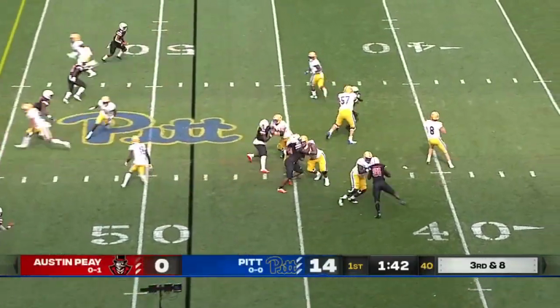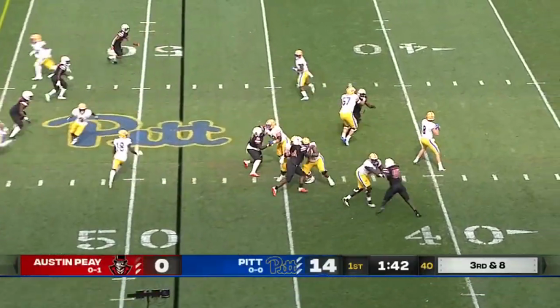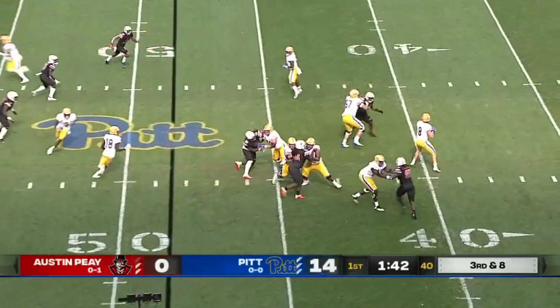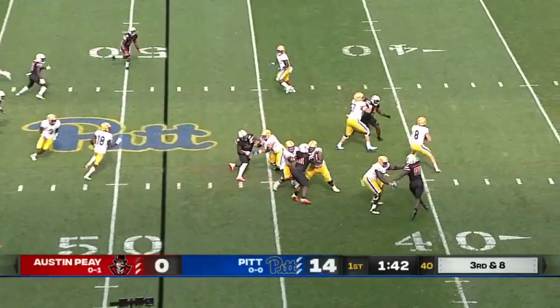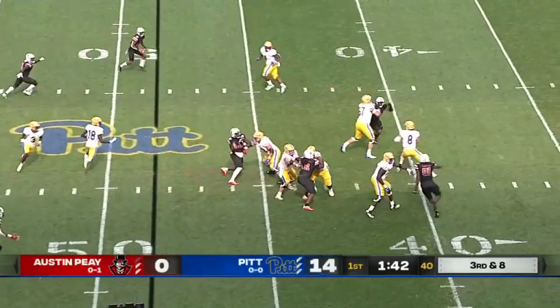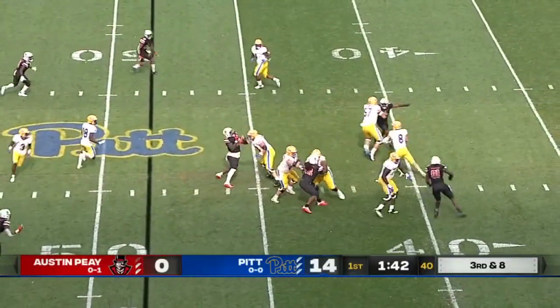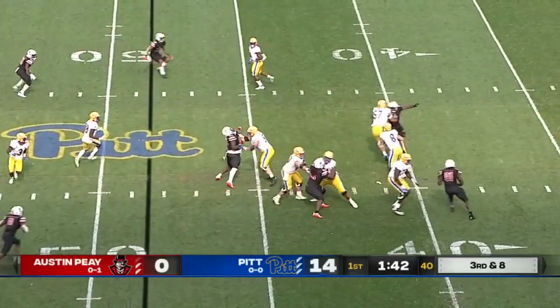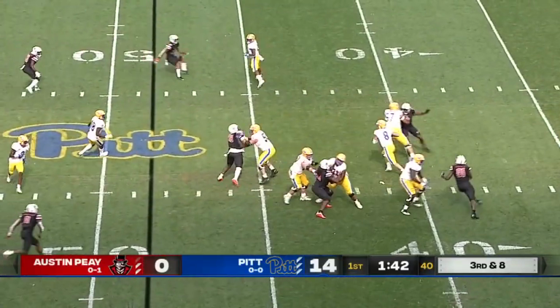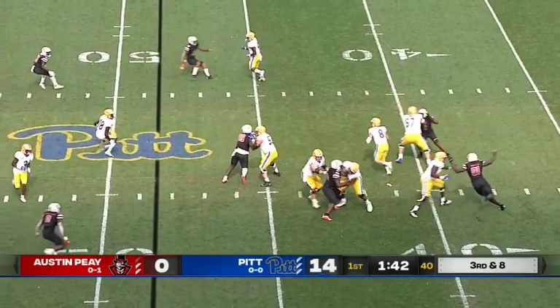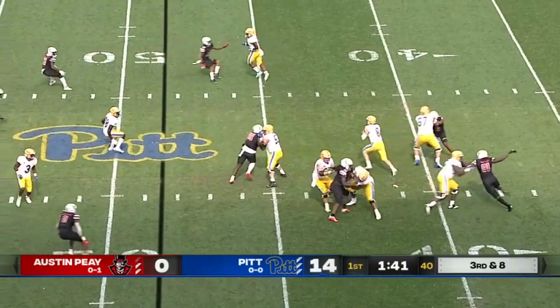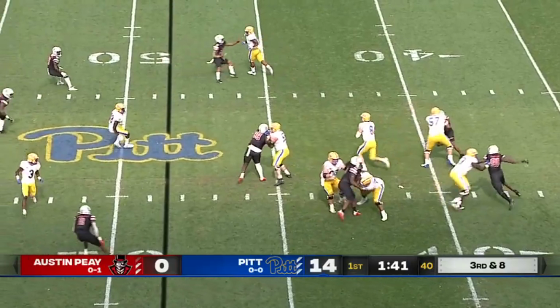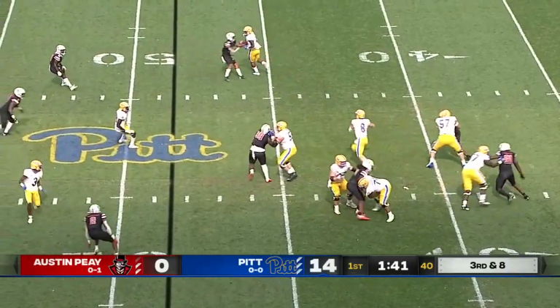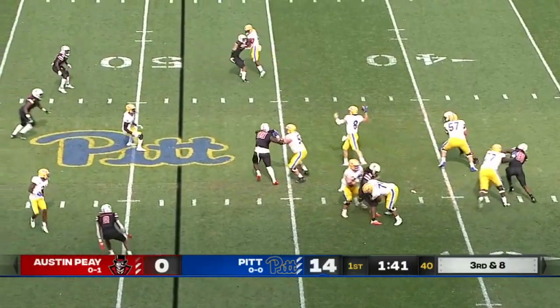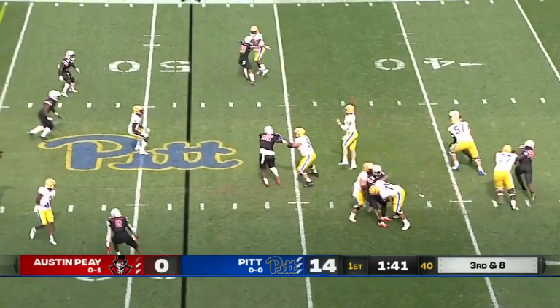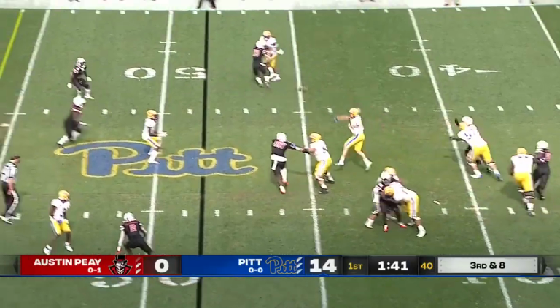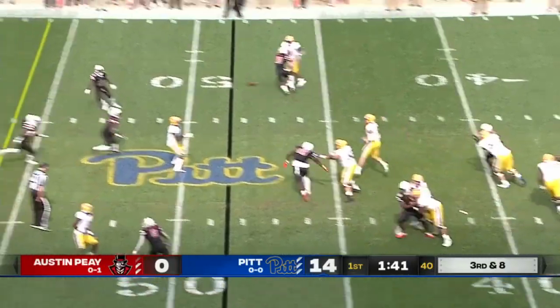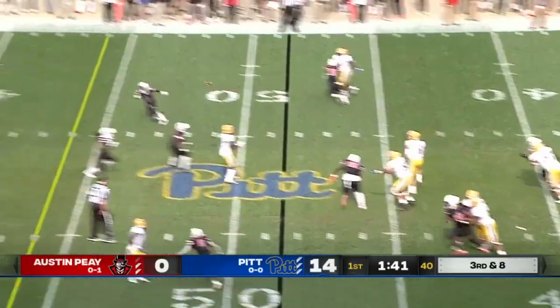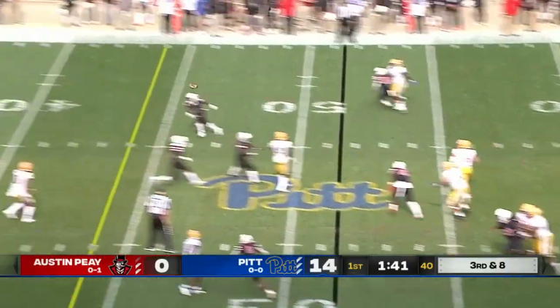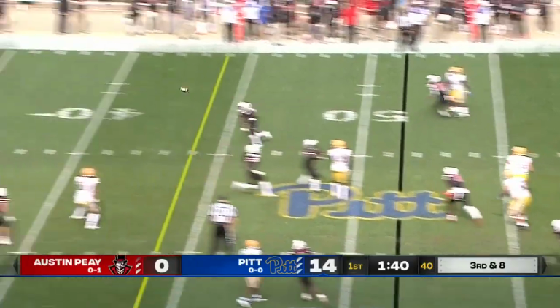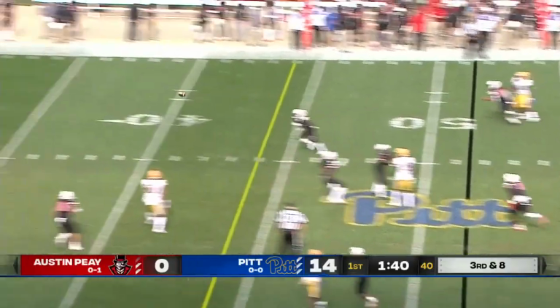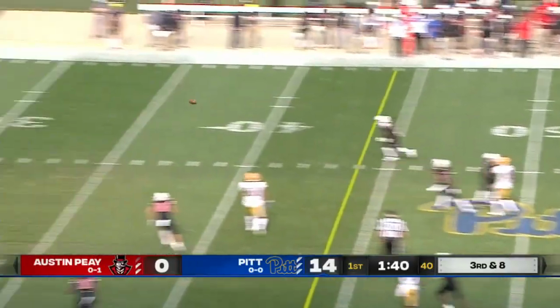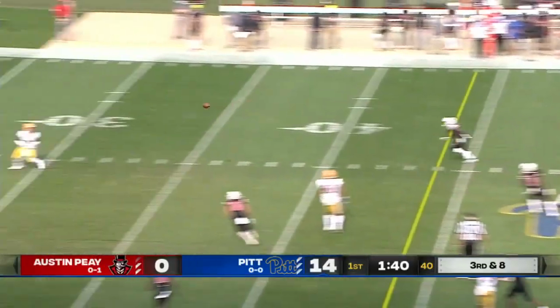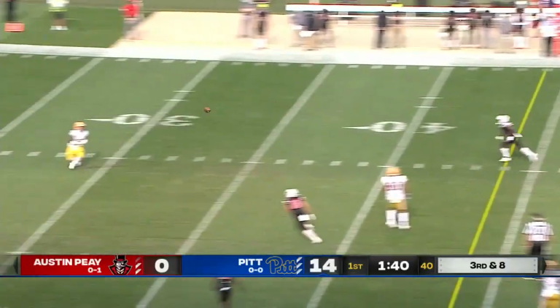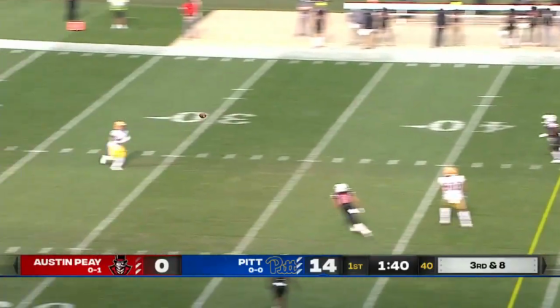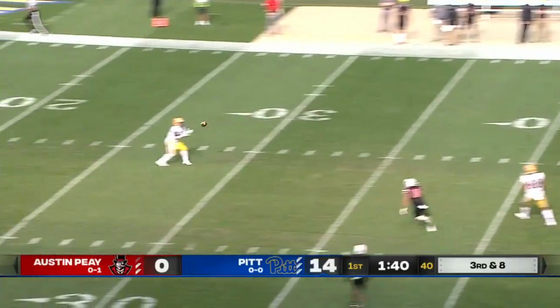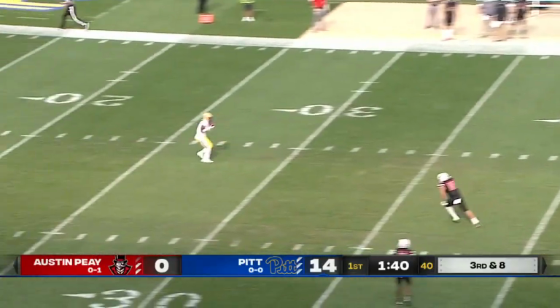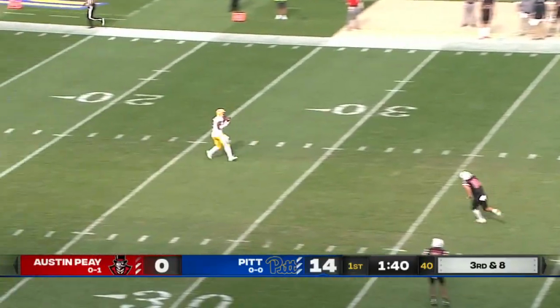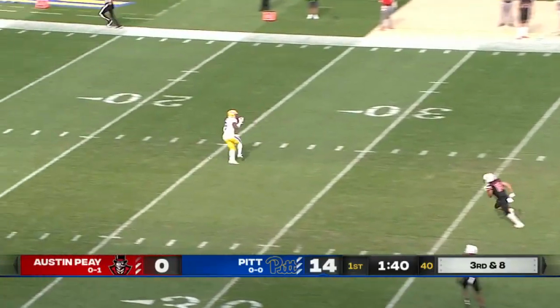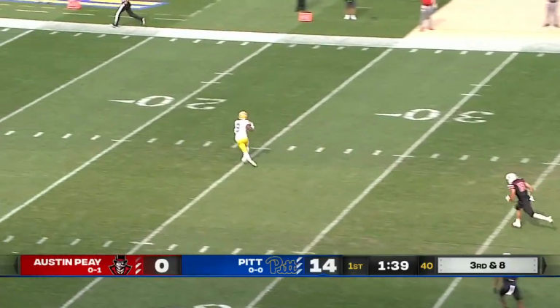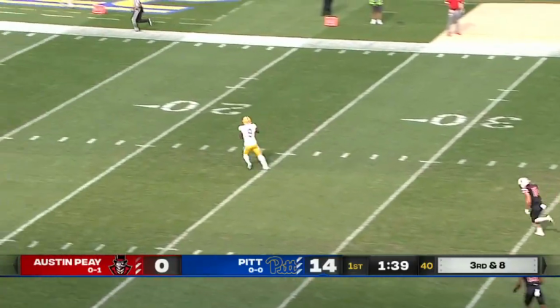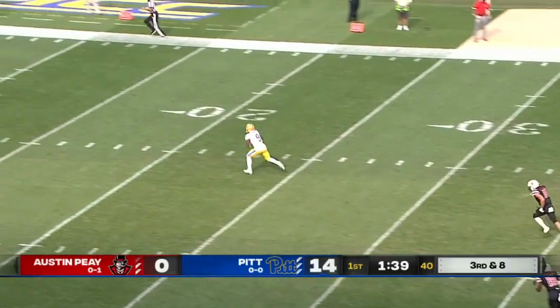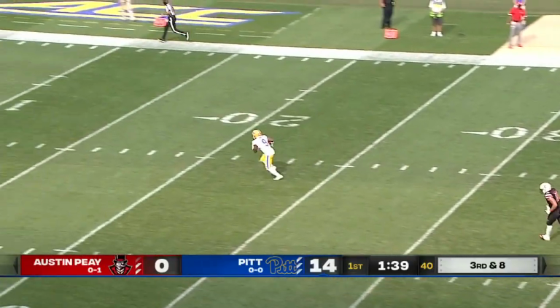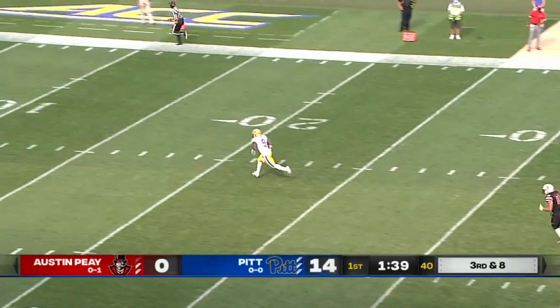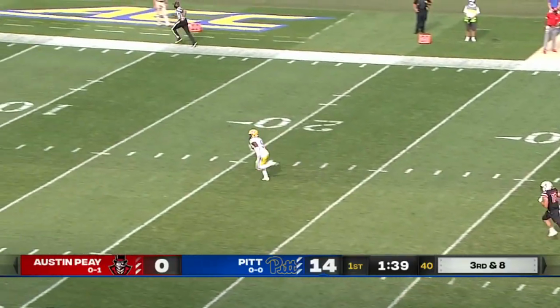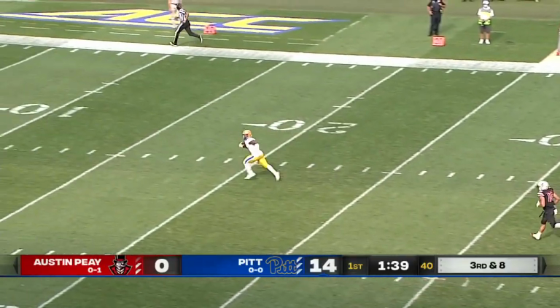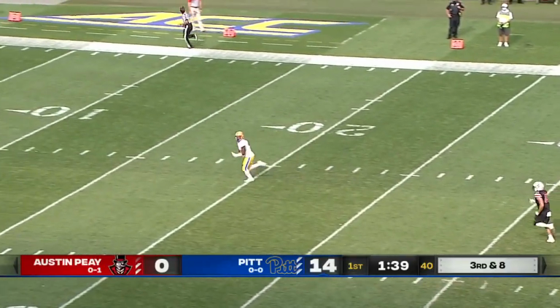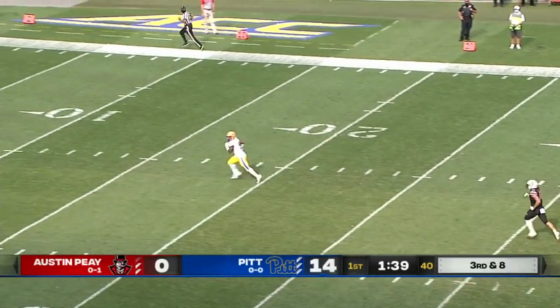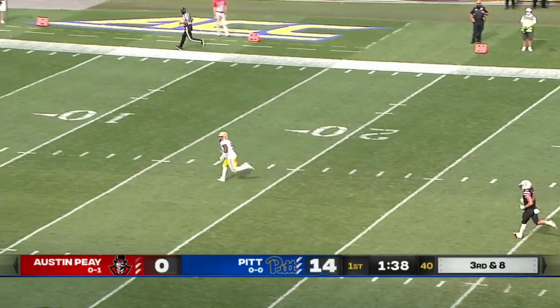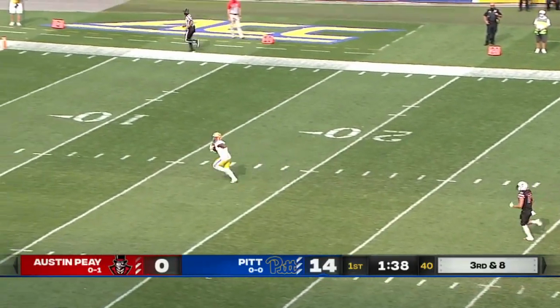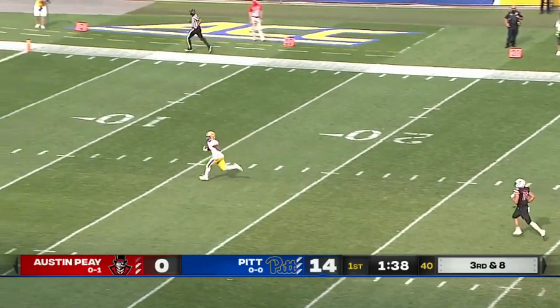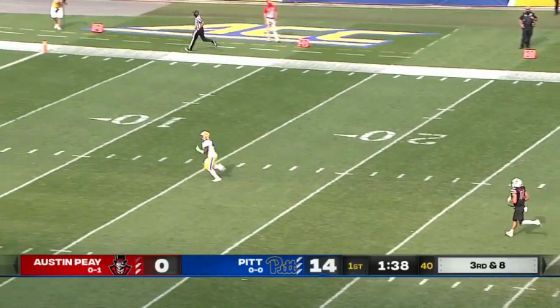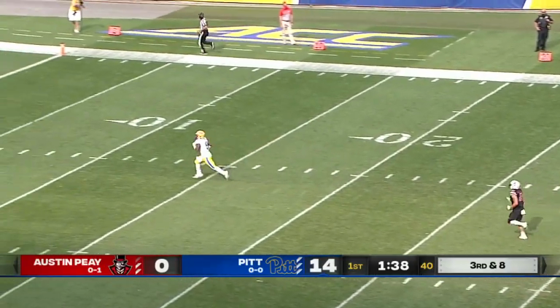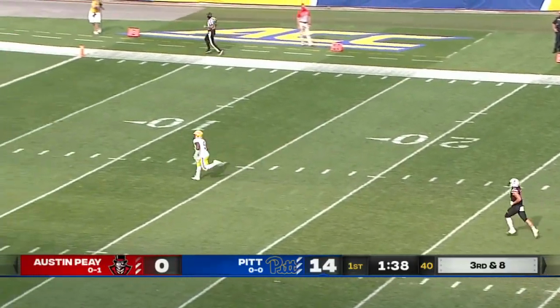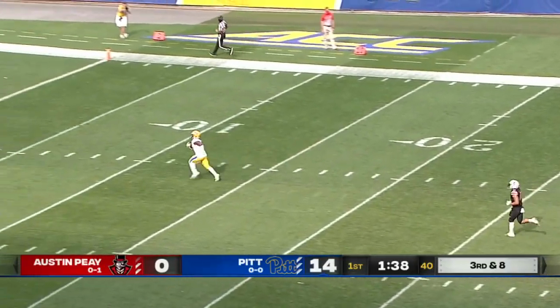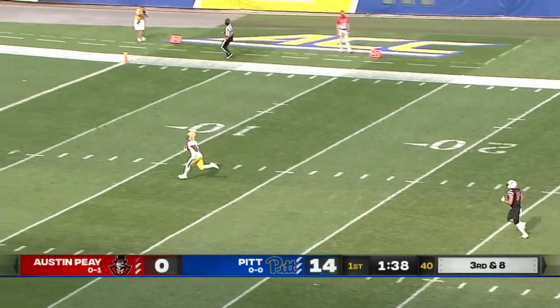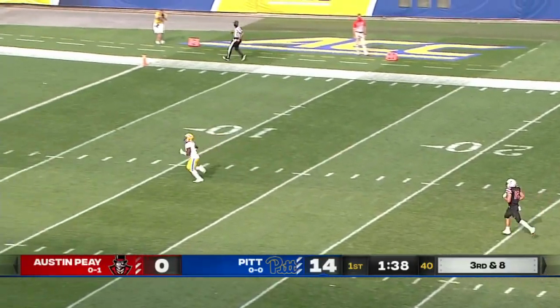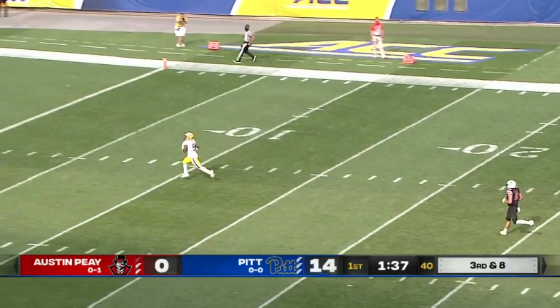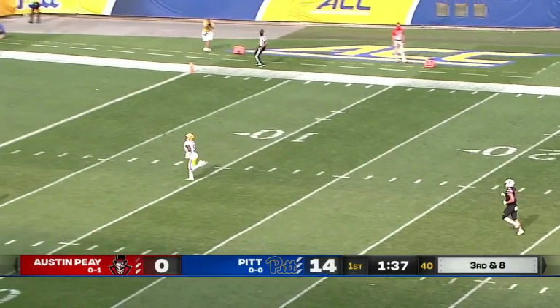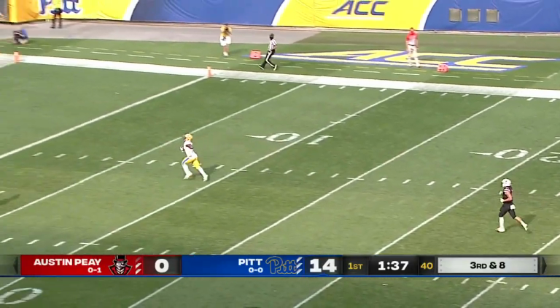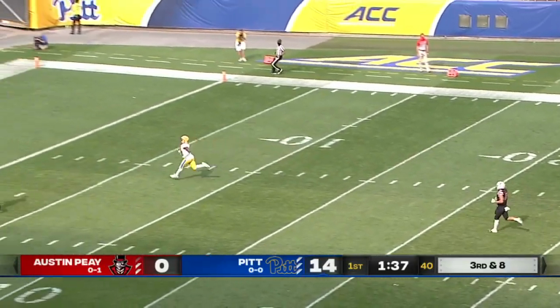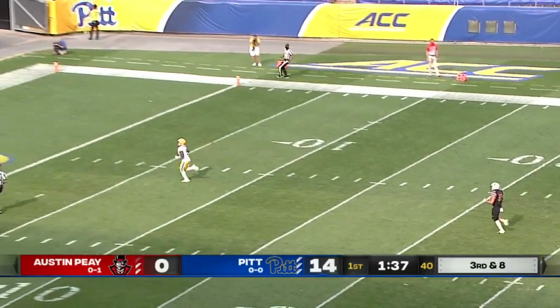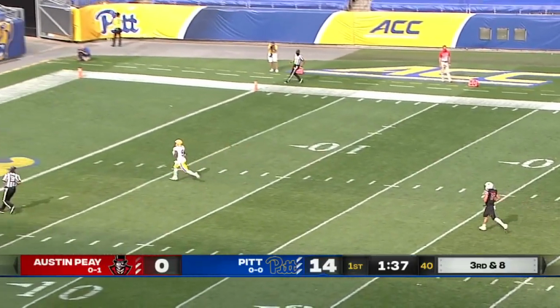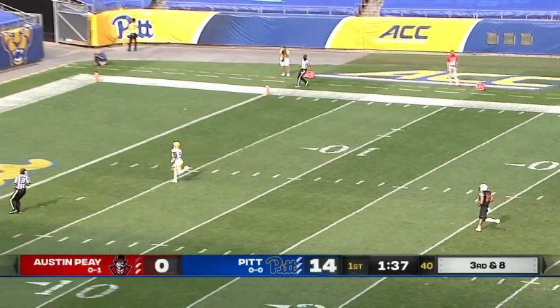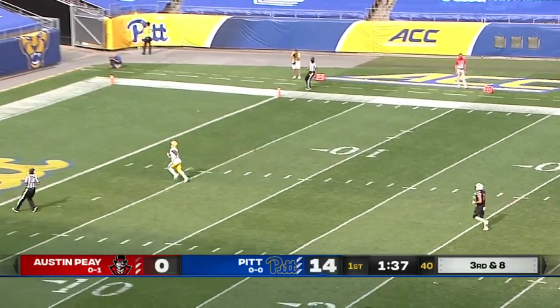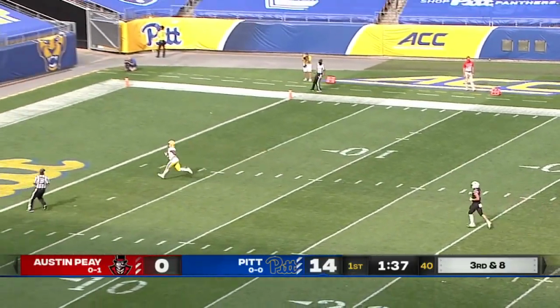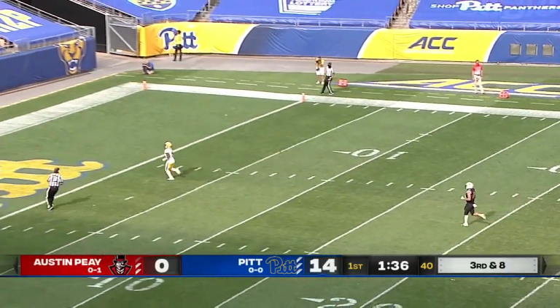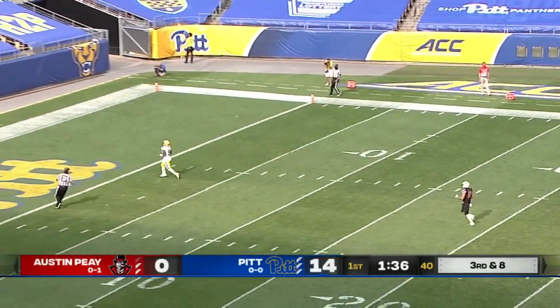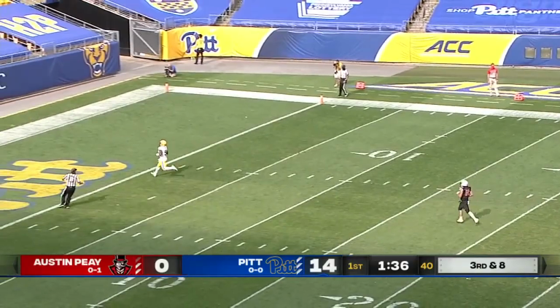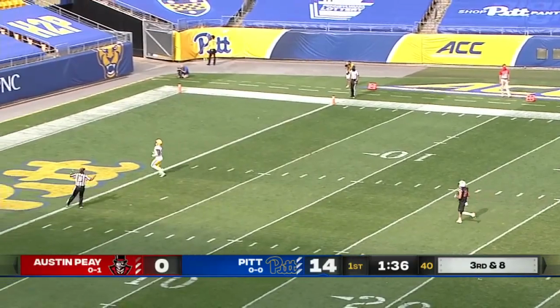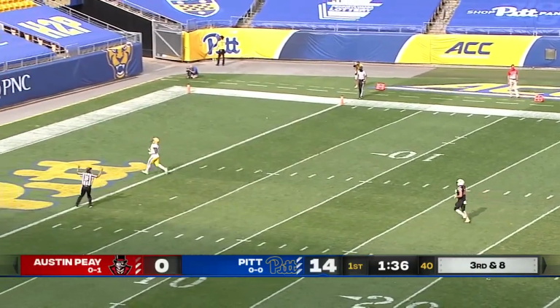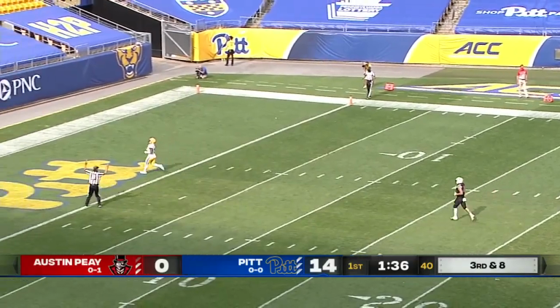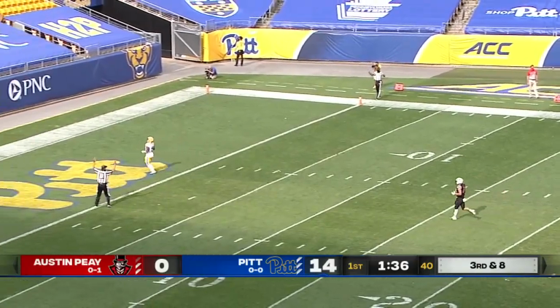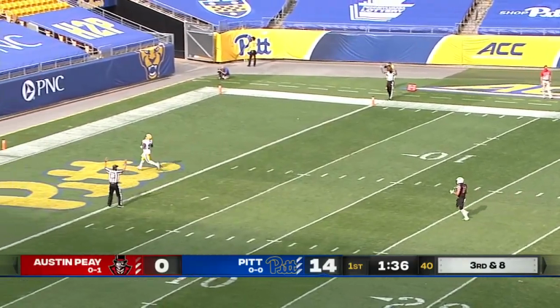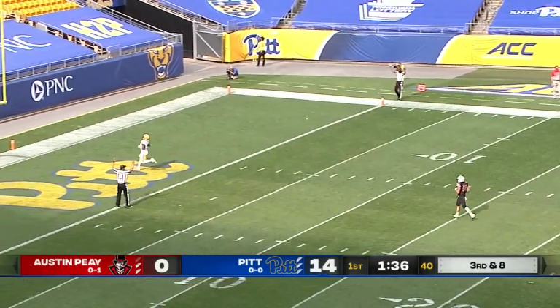Third down and eight for Pickett. Now he steps up, has a receiver — wide open — and Turner will walk into the end zone.